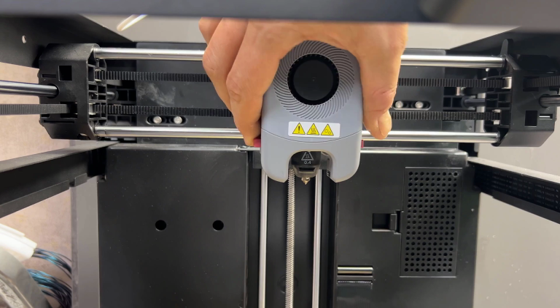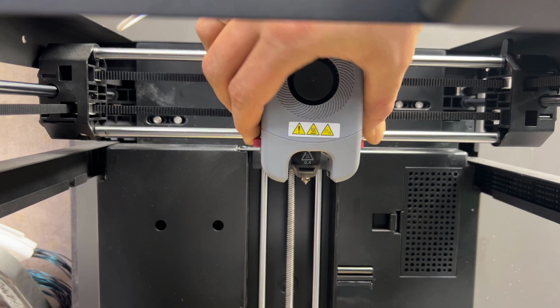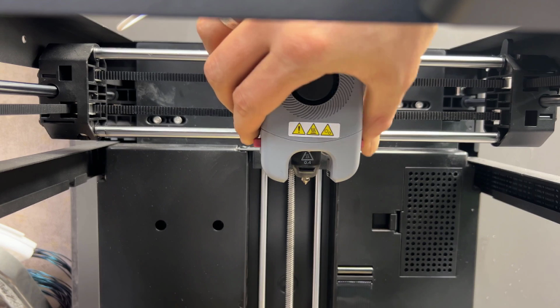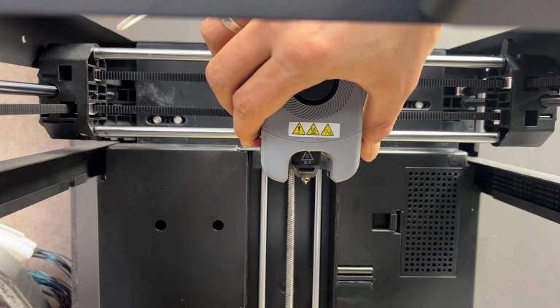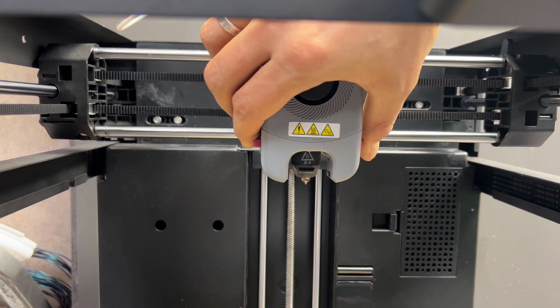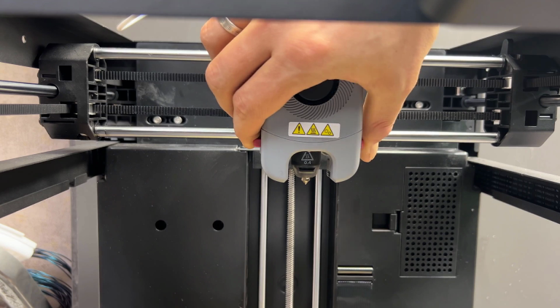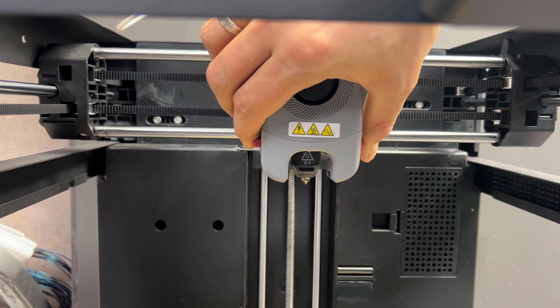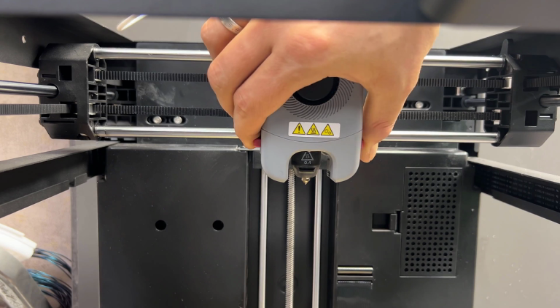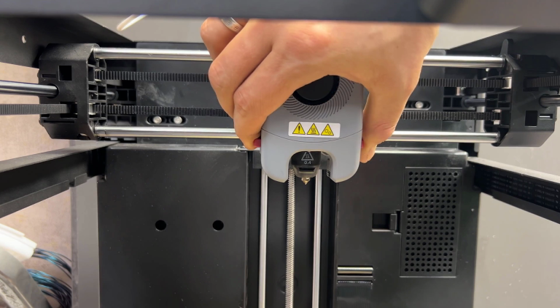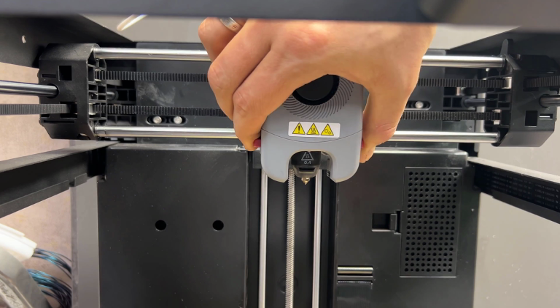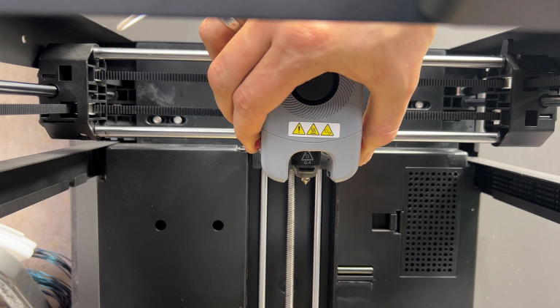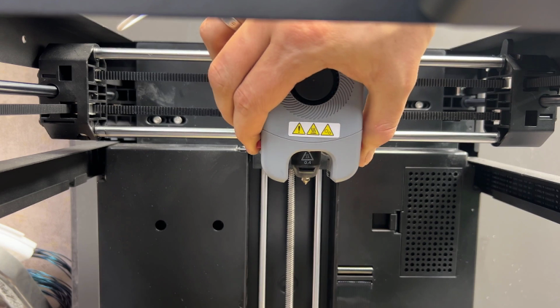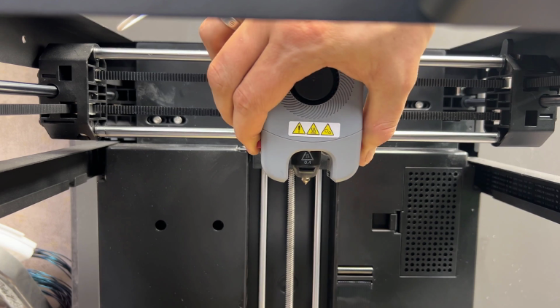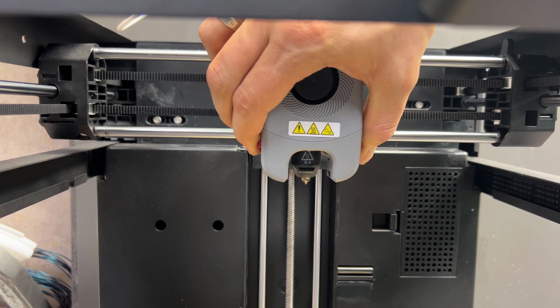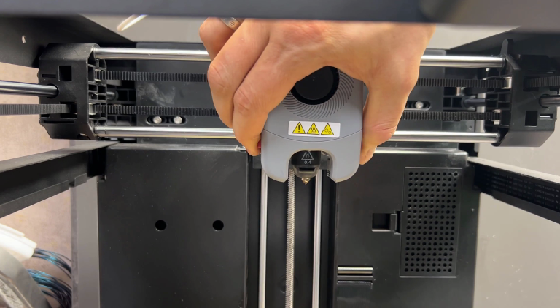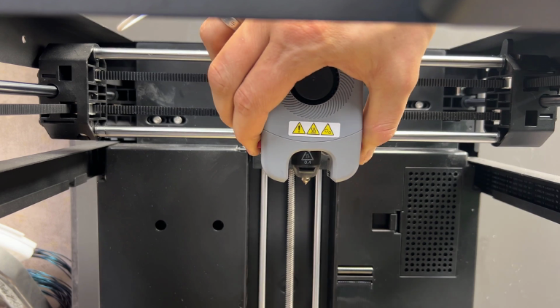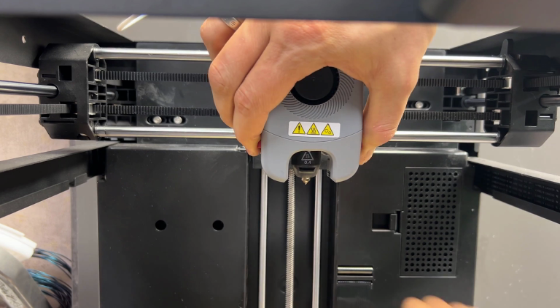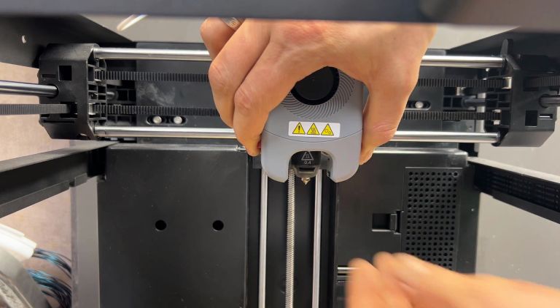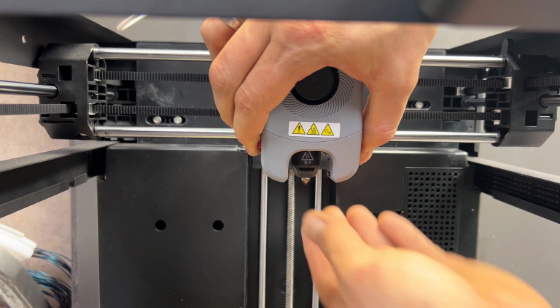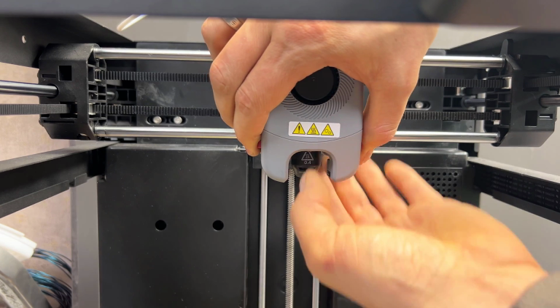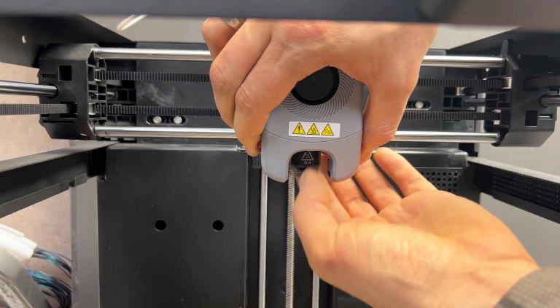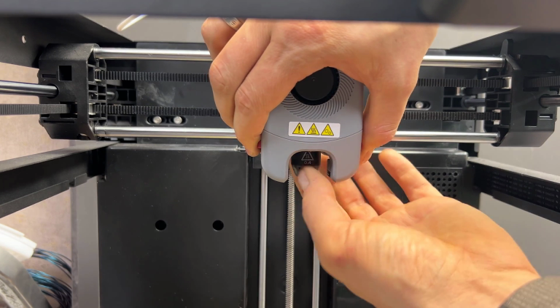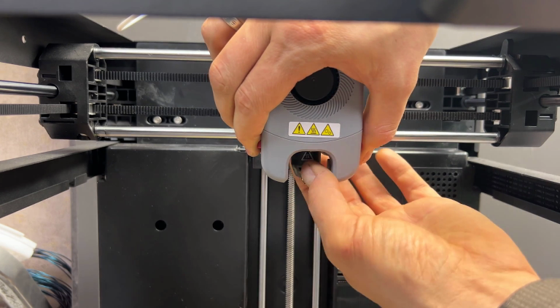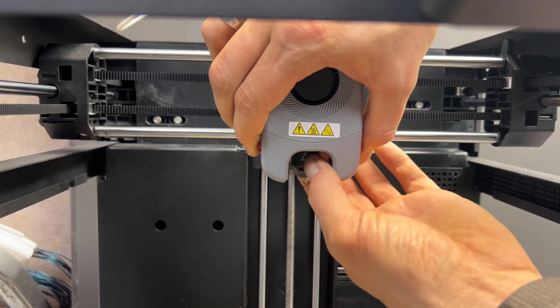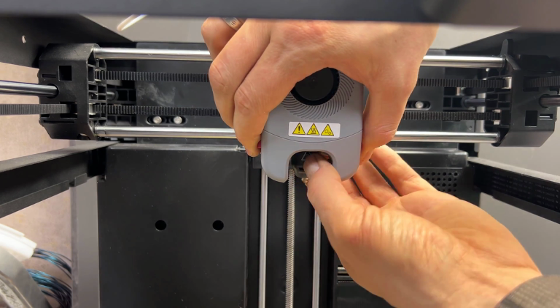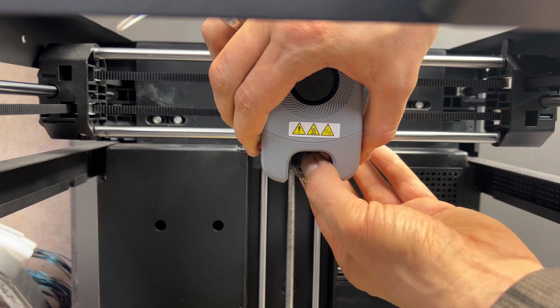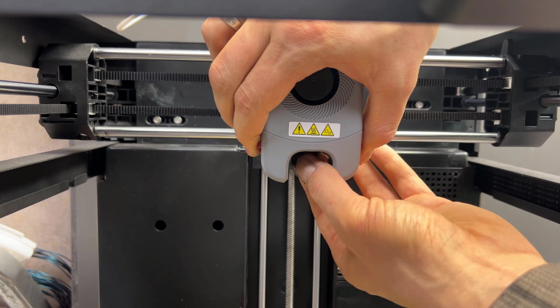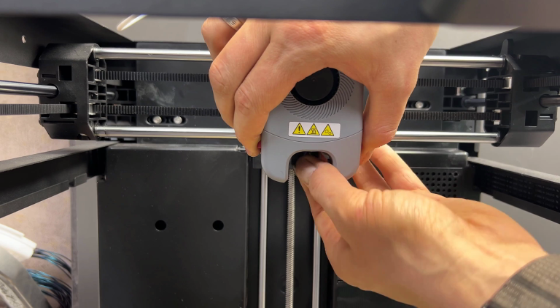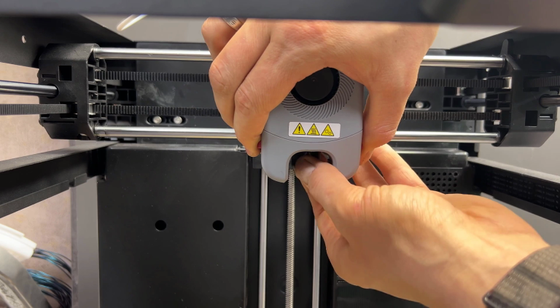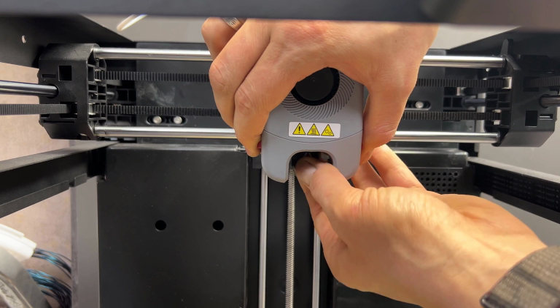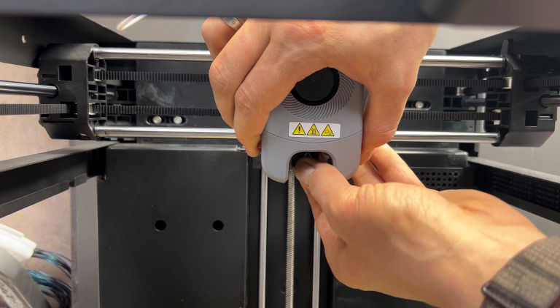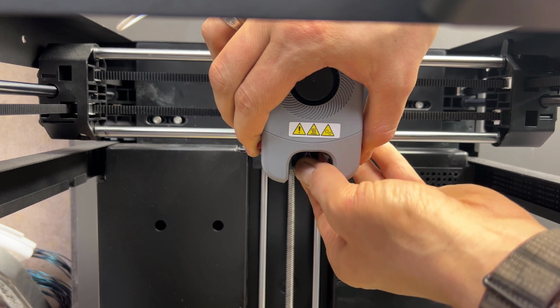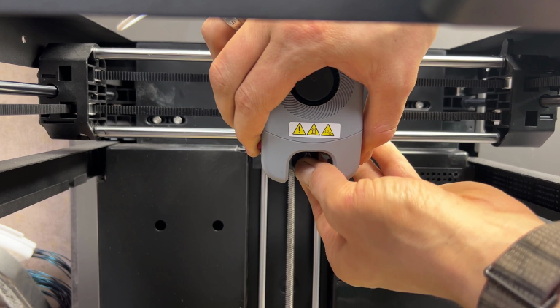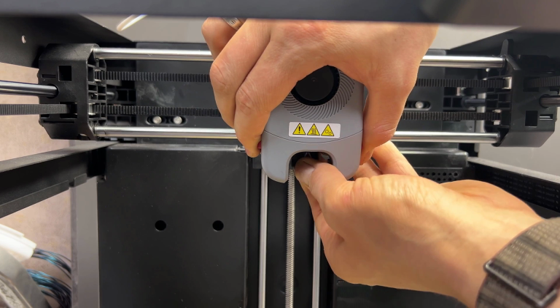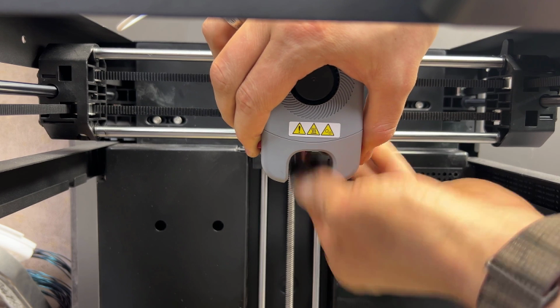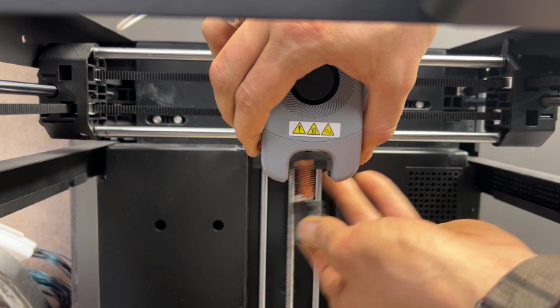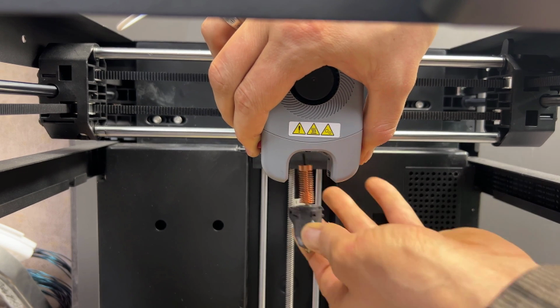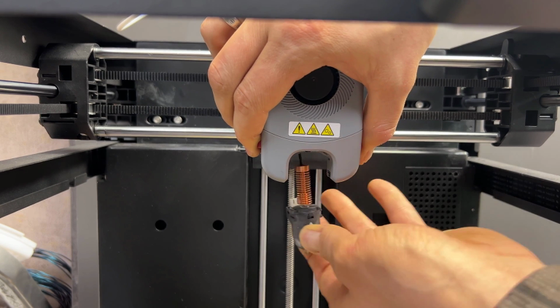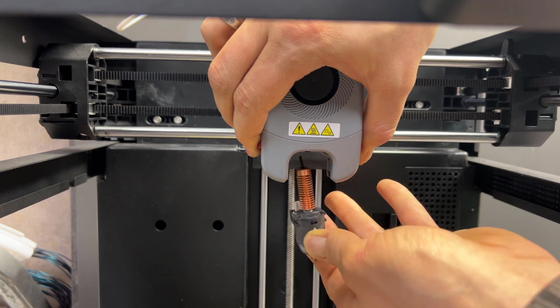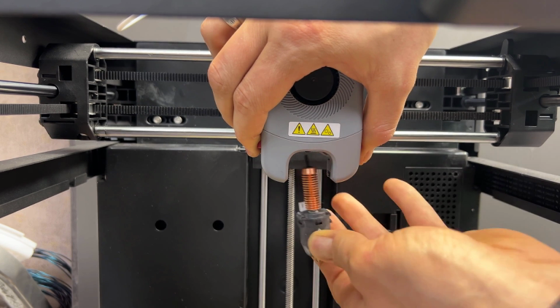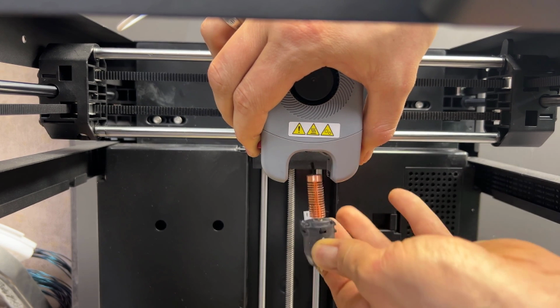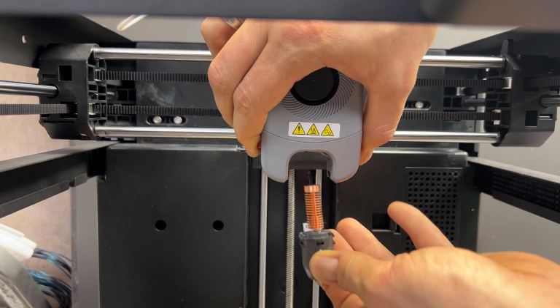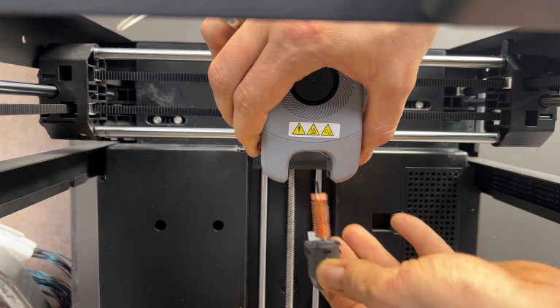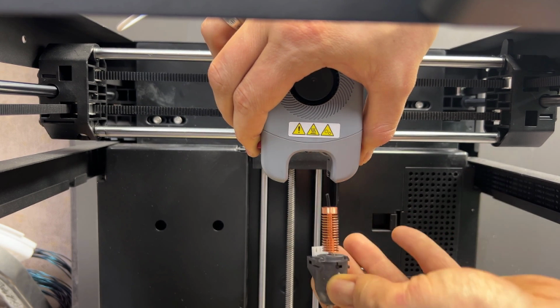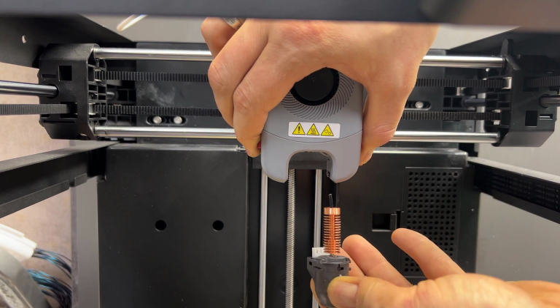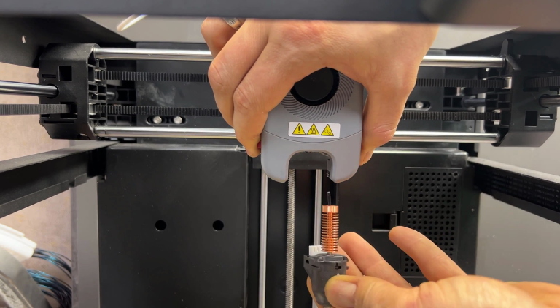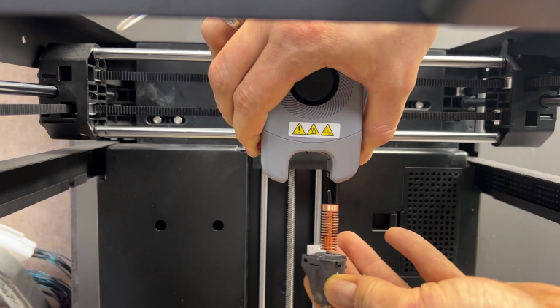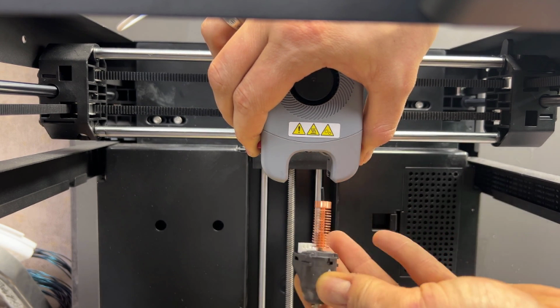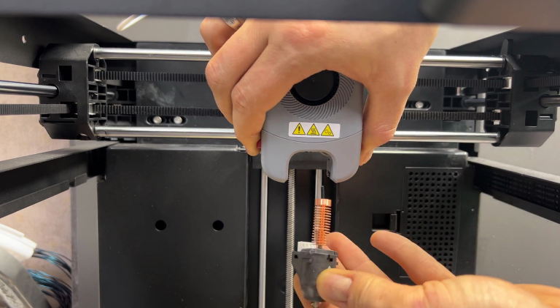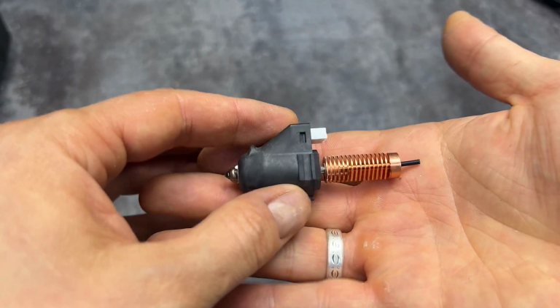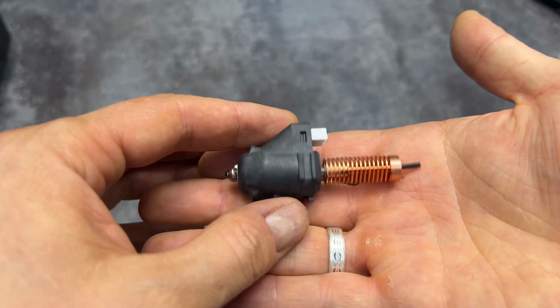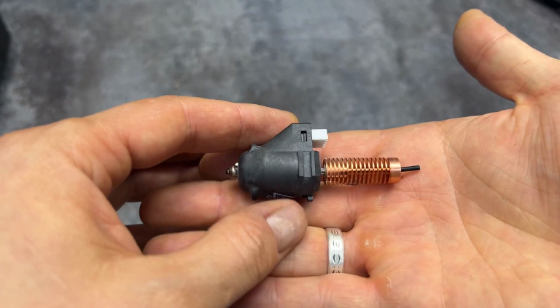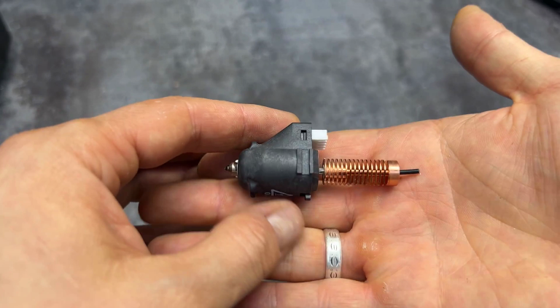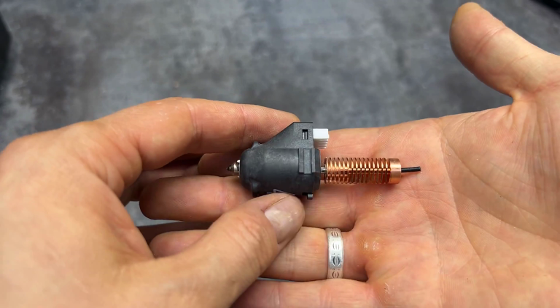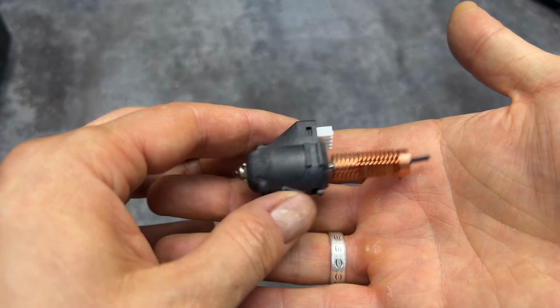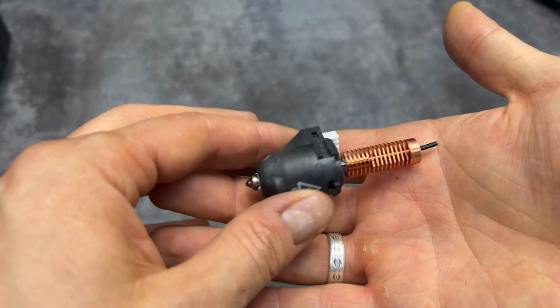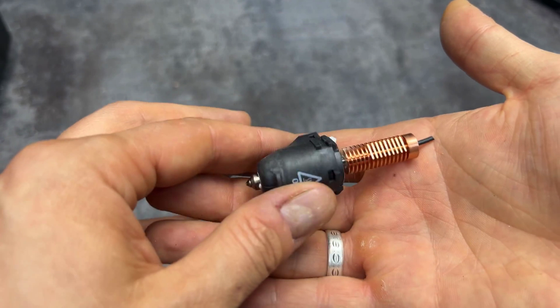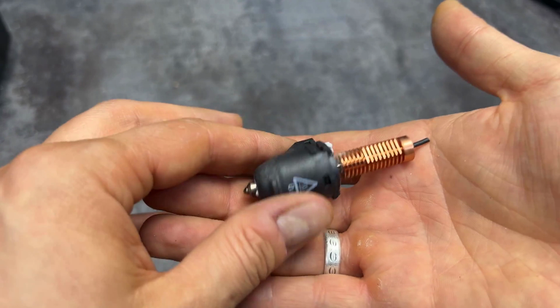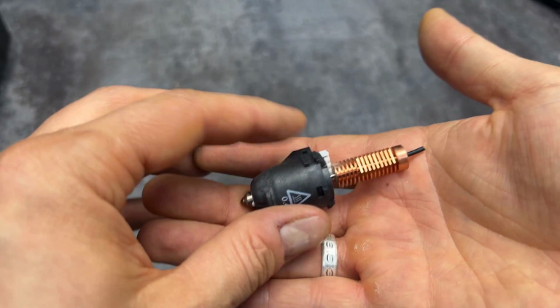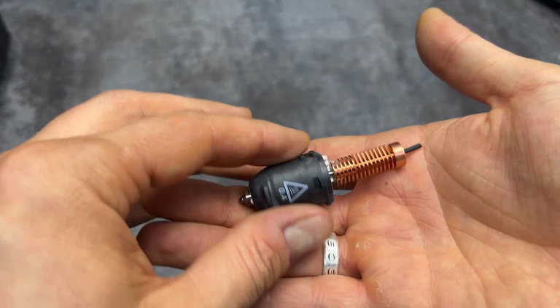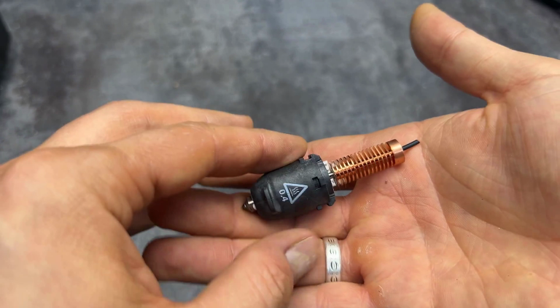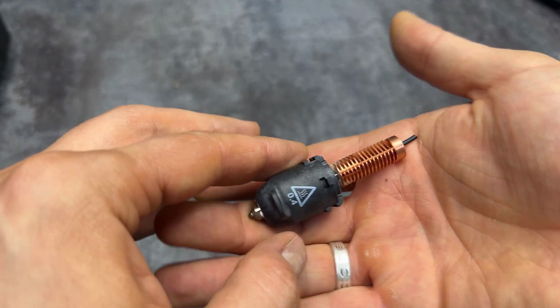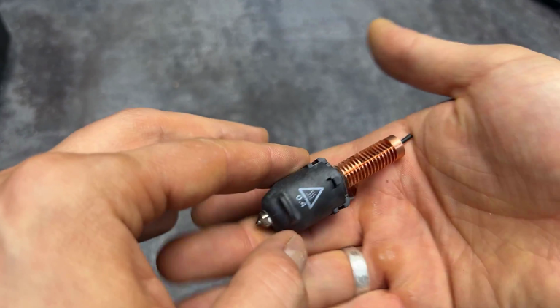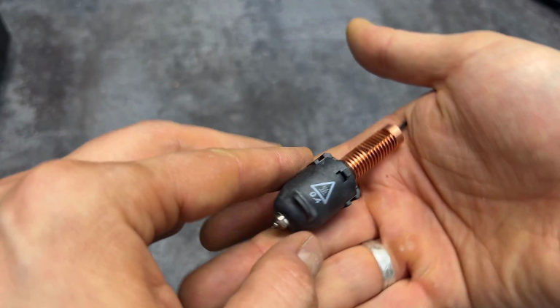The second minor disadvantage is the price of the nozzle. The nozzle can be replaced in 5 seconds, but it costs about 30 to 40 US dollars.